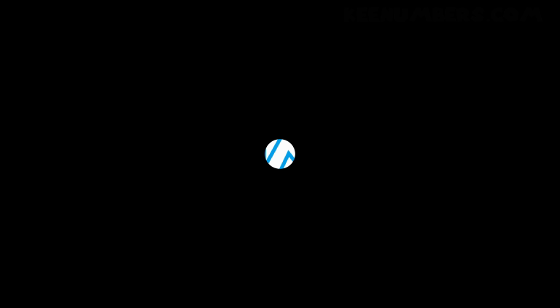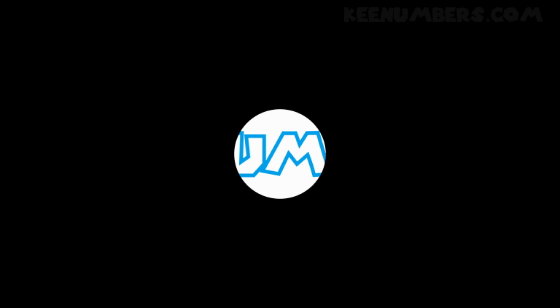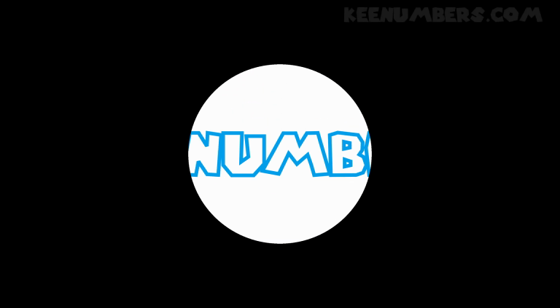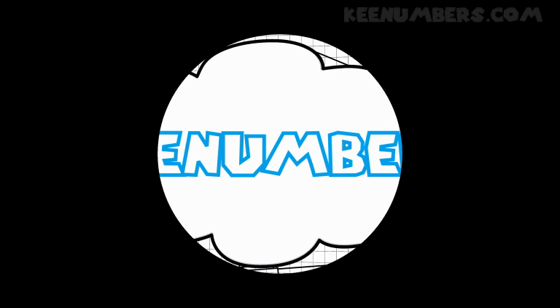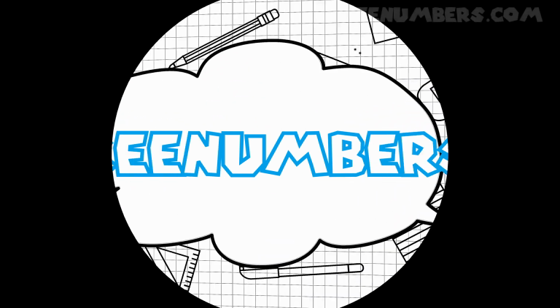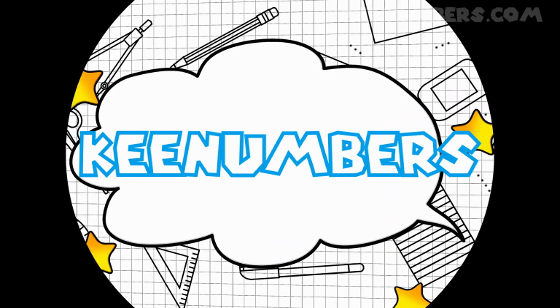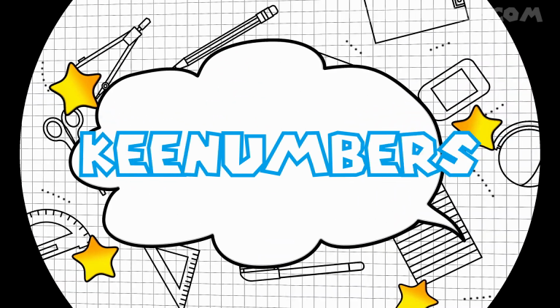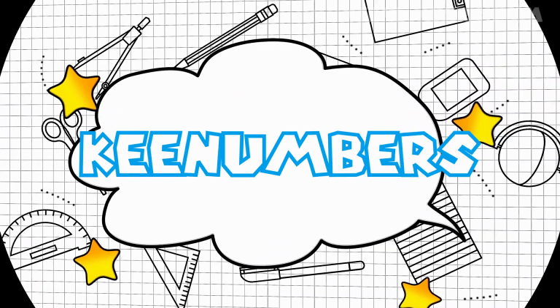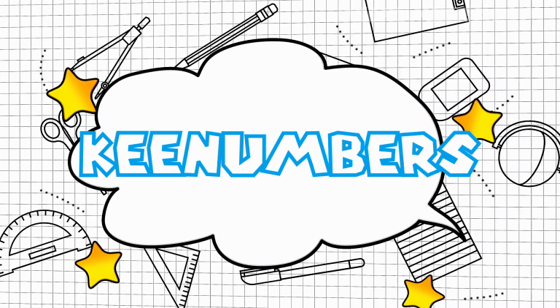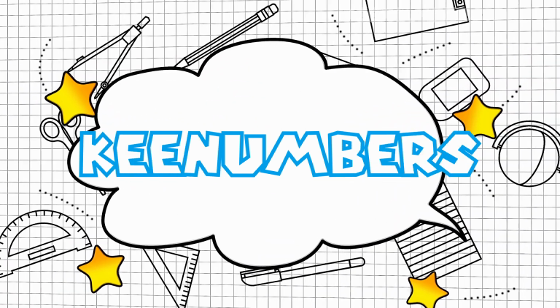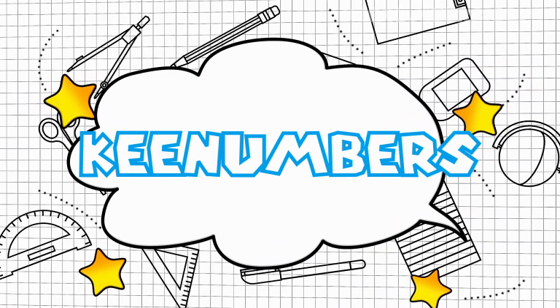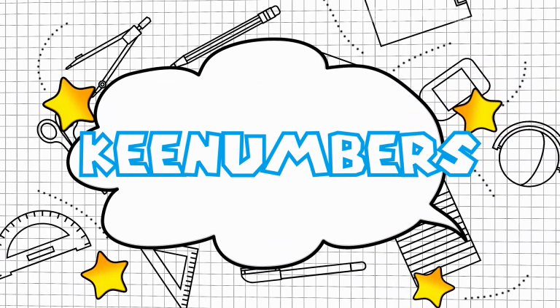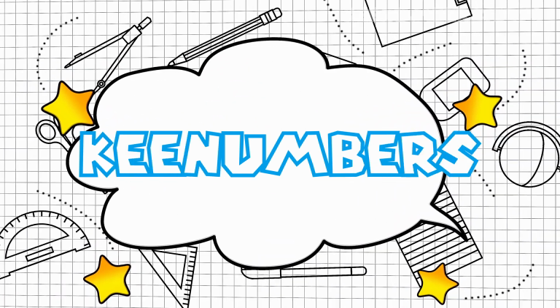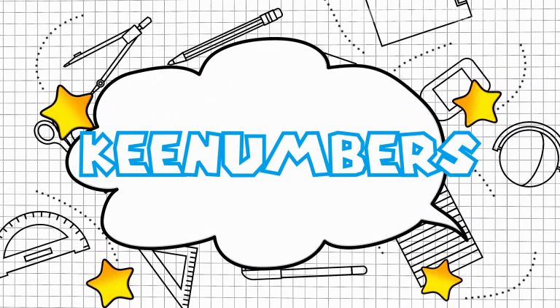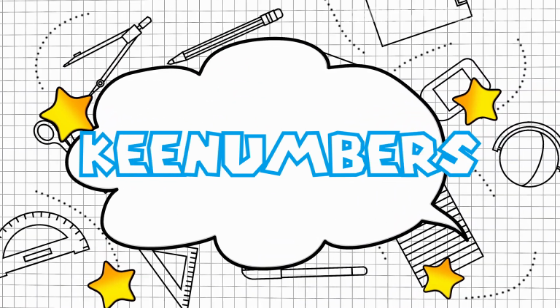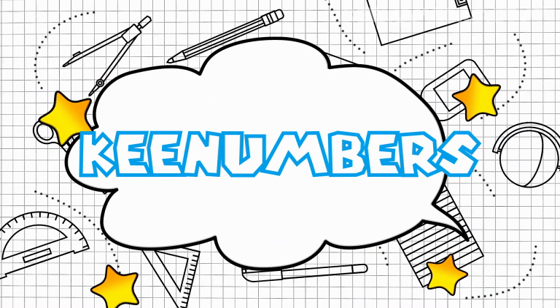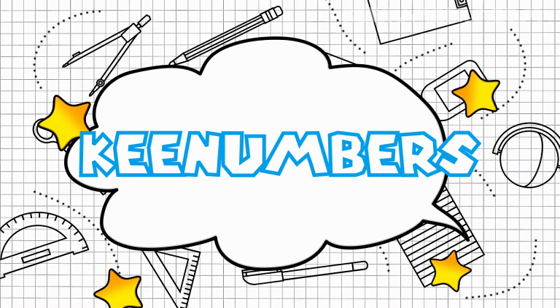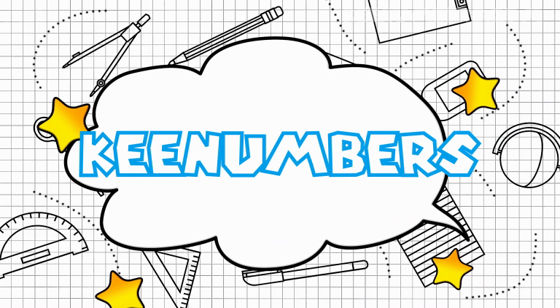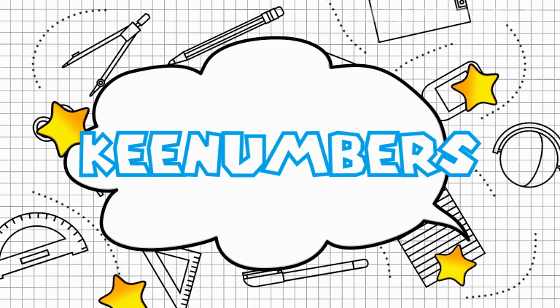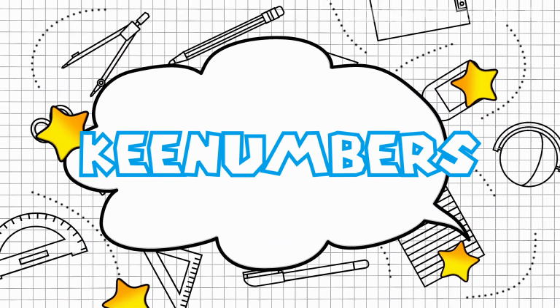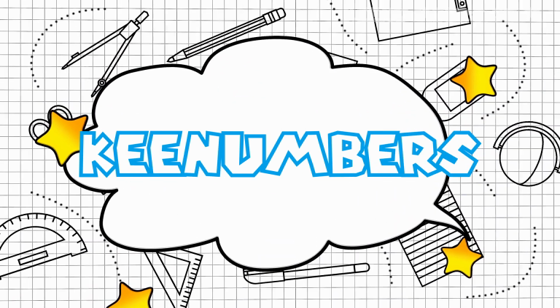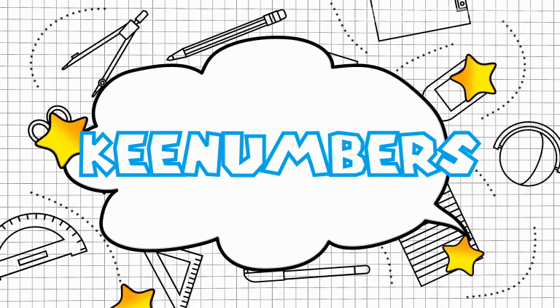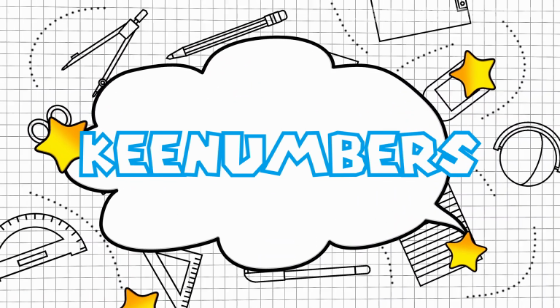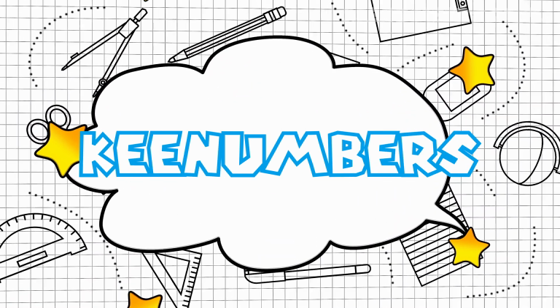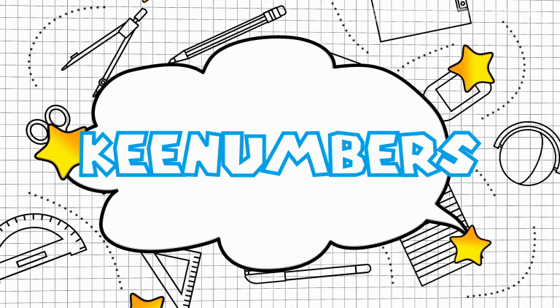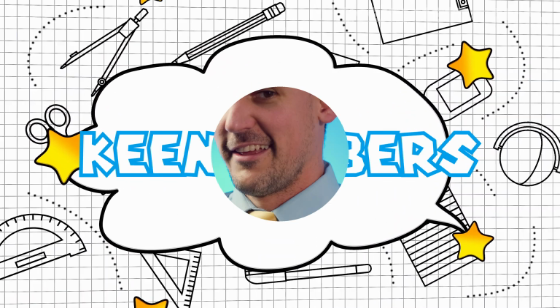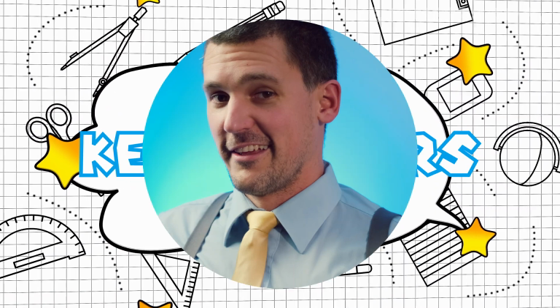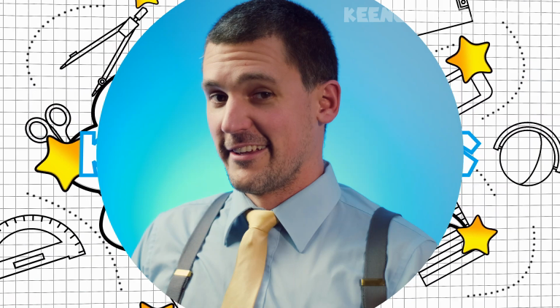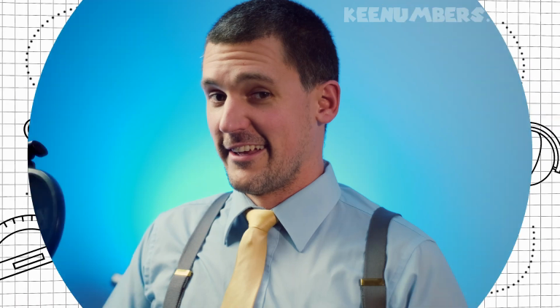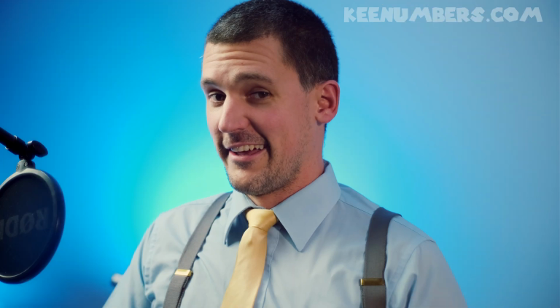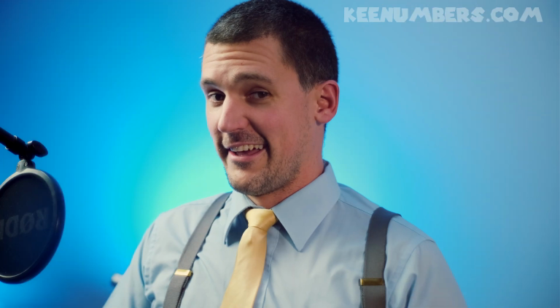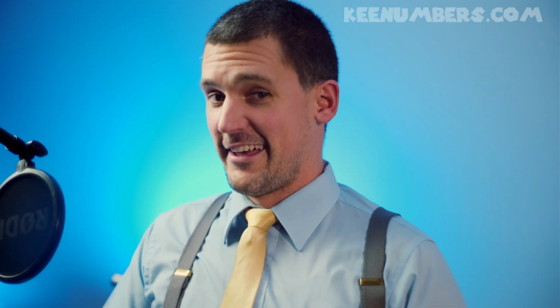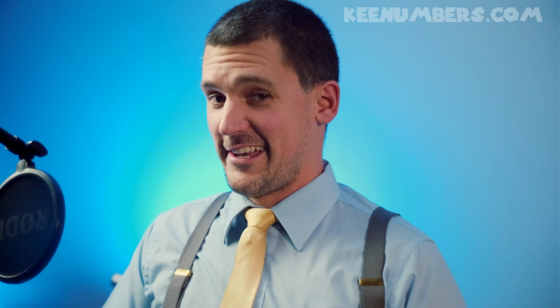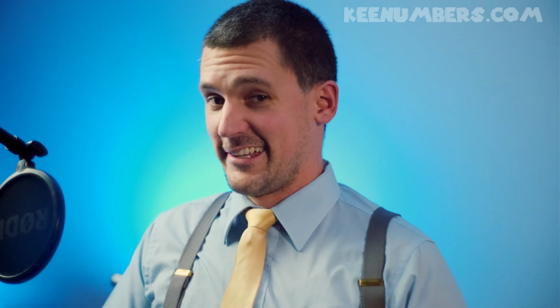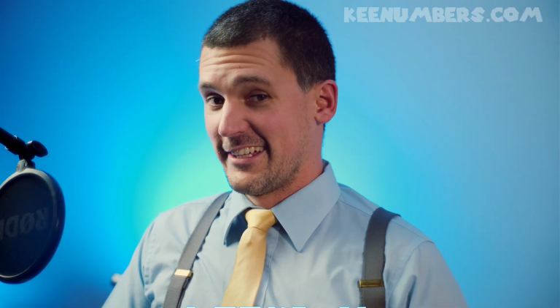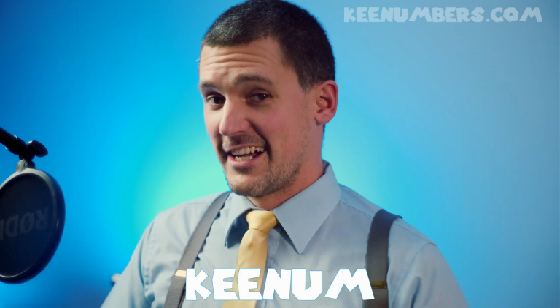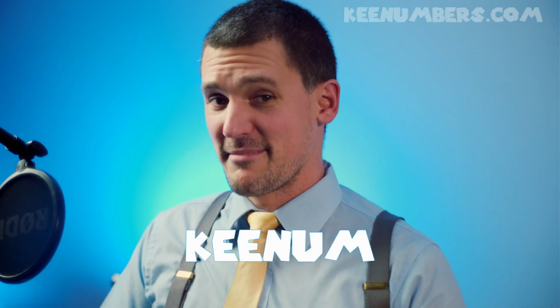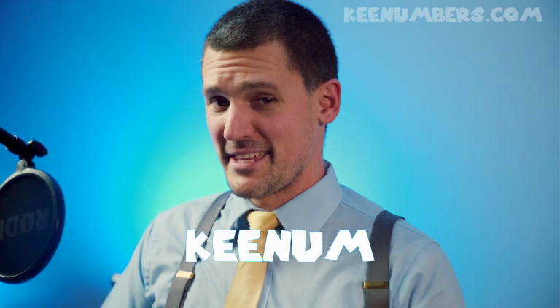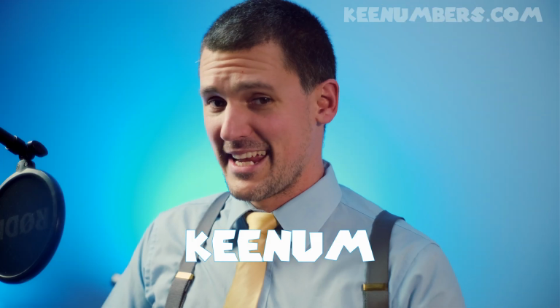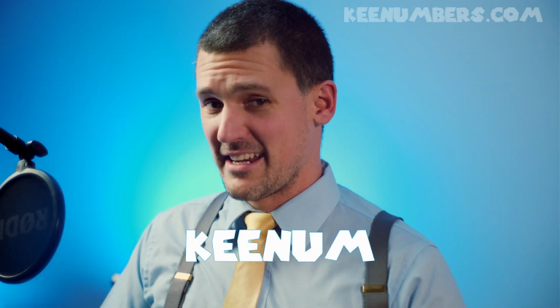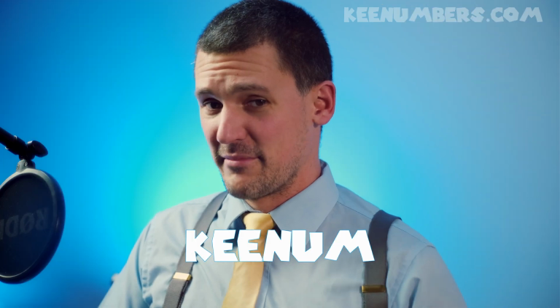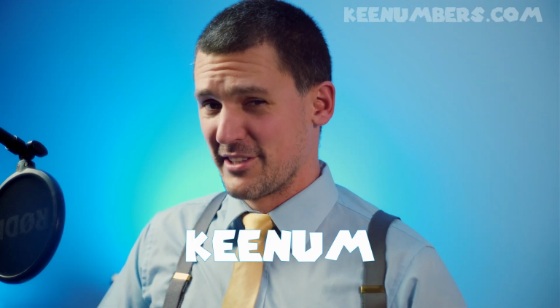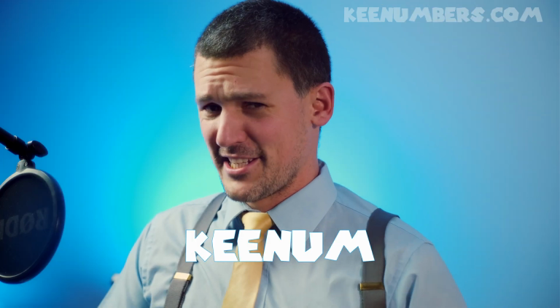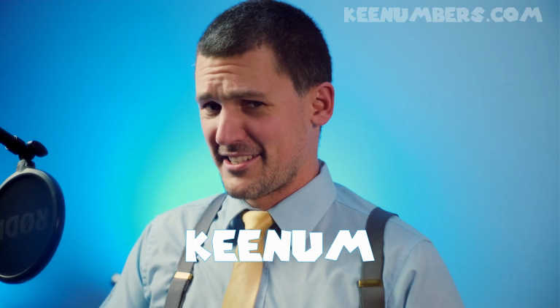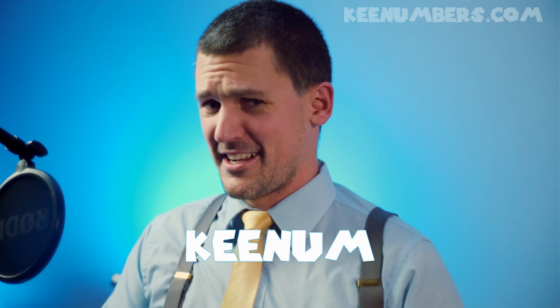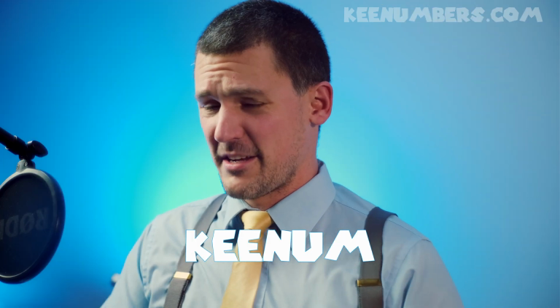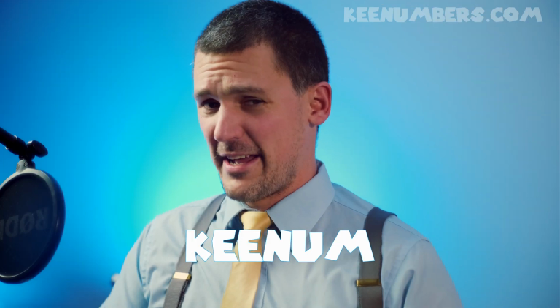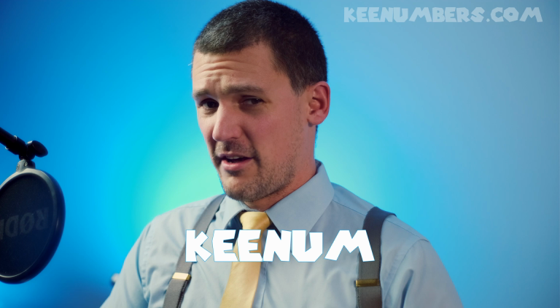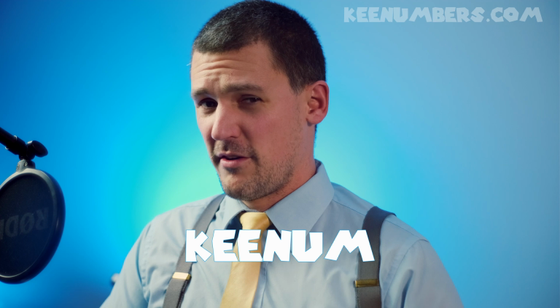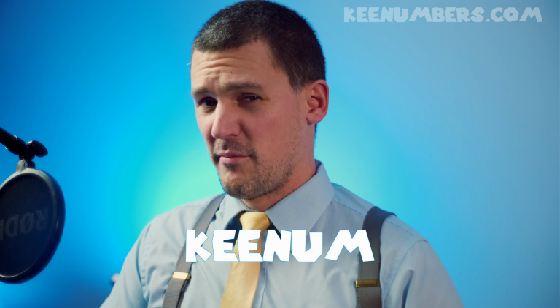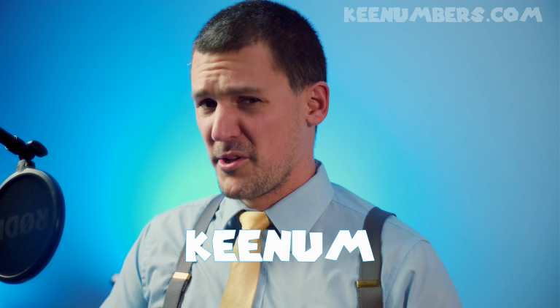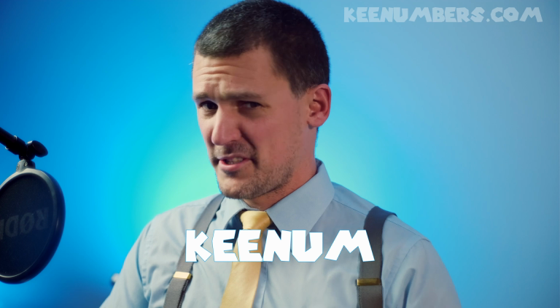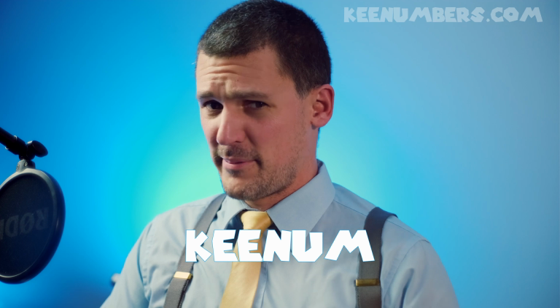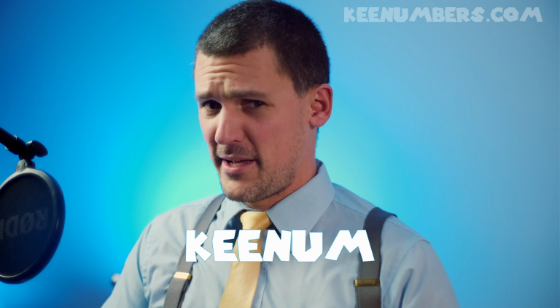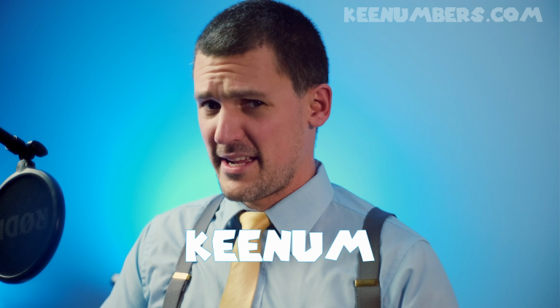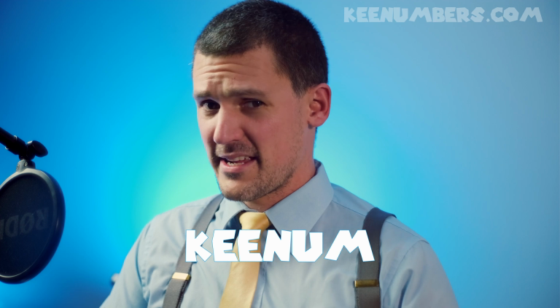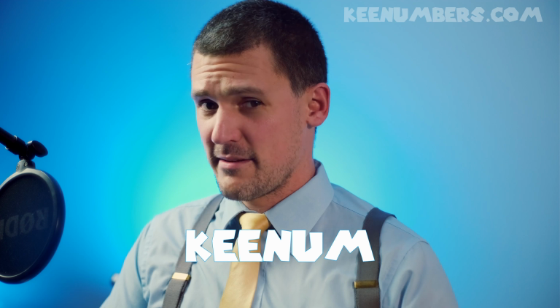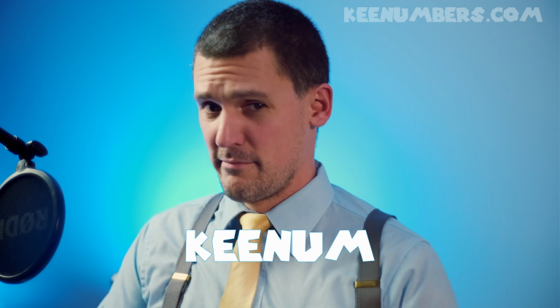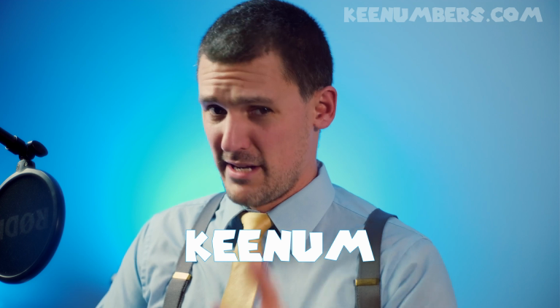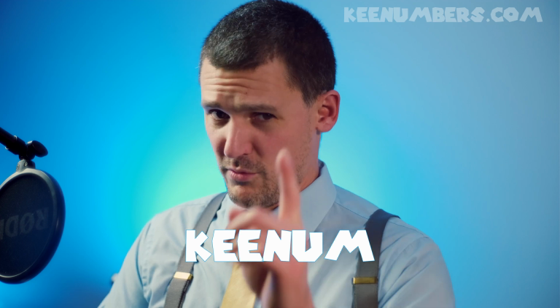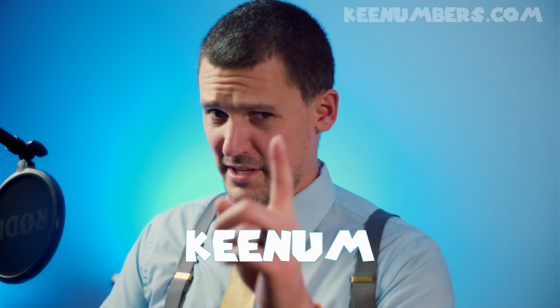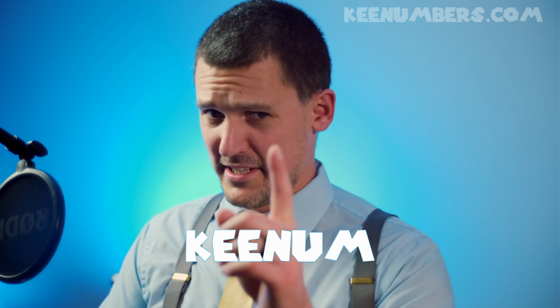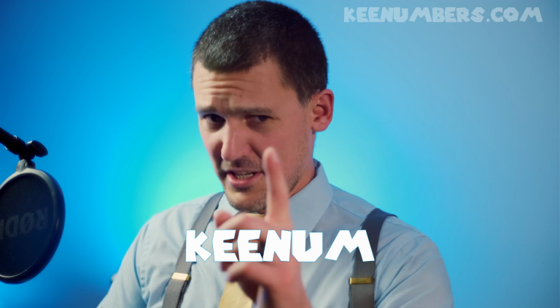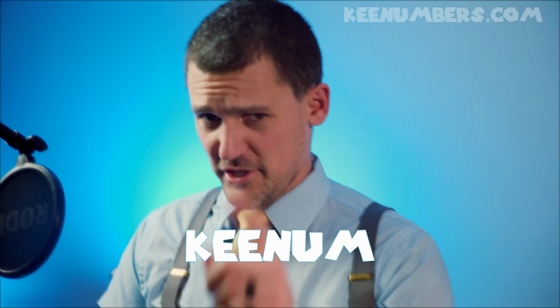Hey, I'm Keenum. Let's talk about multiplying by one digit.